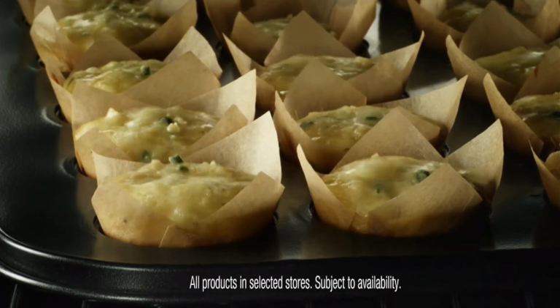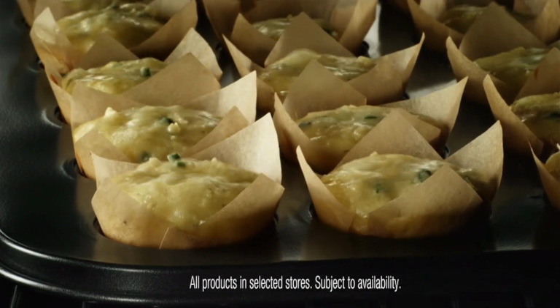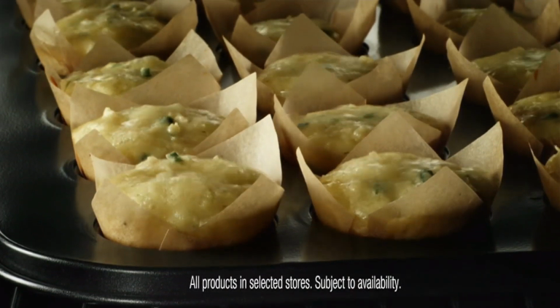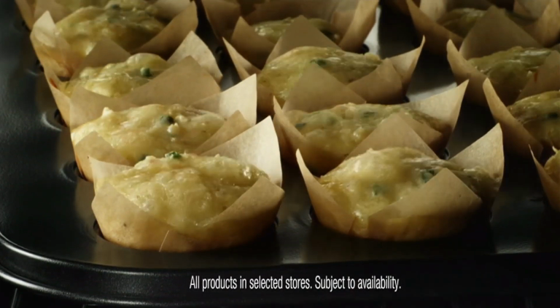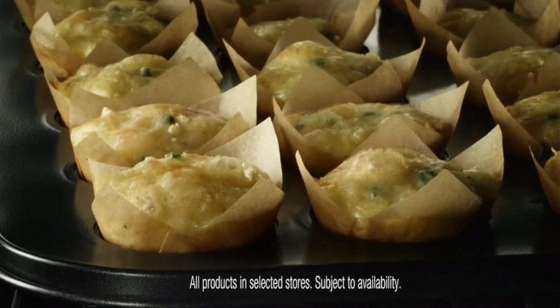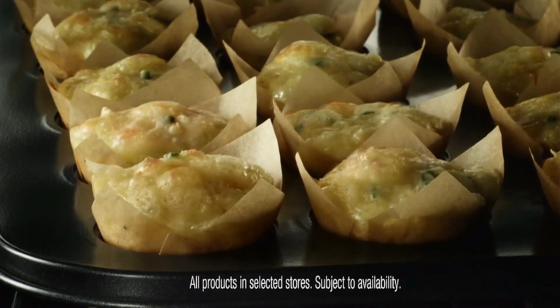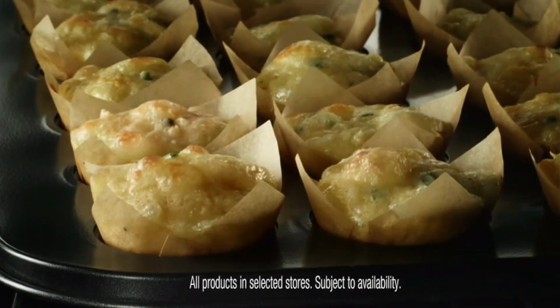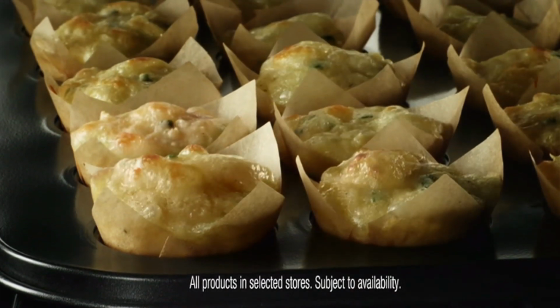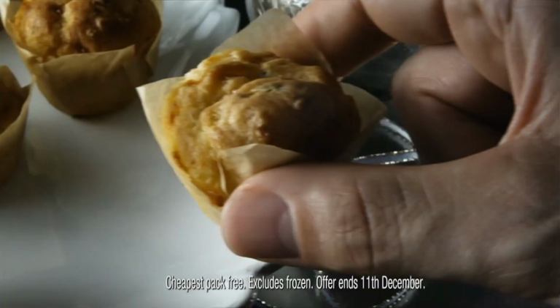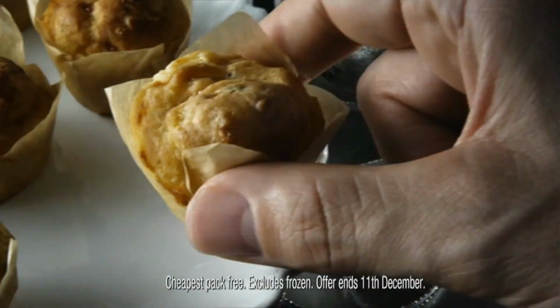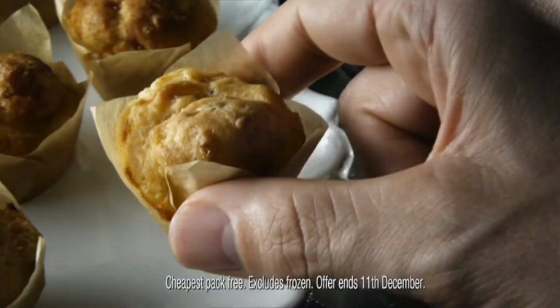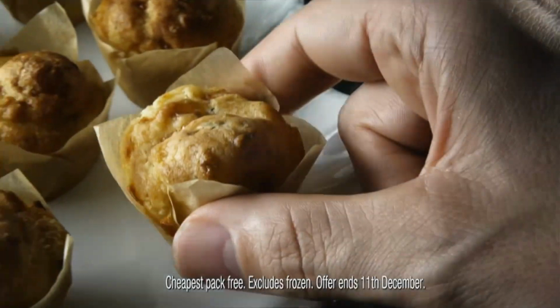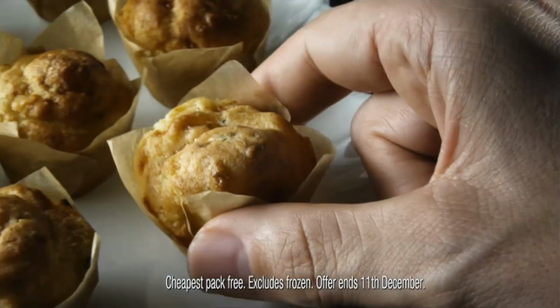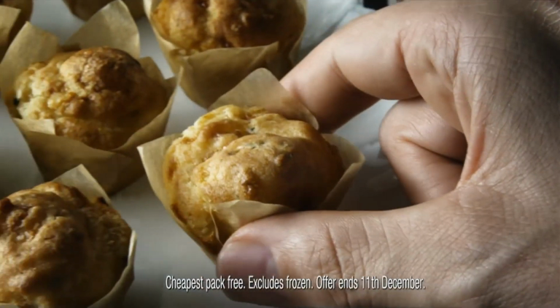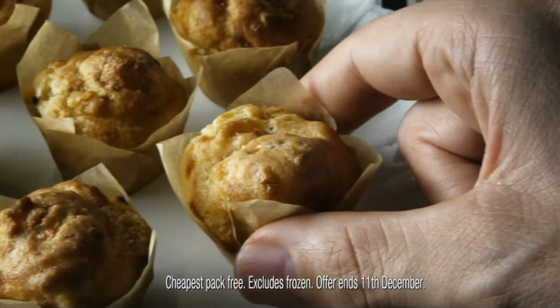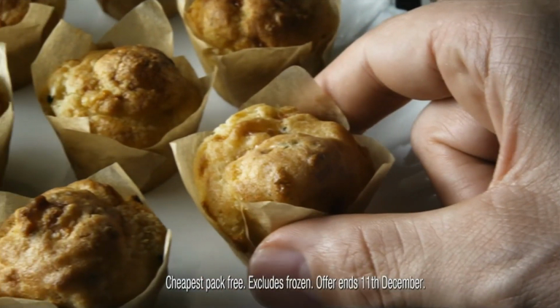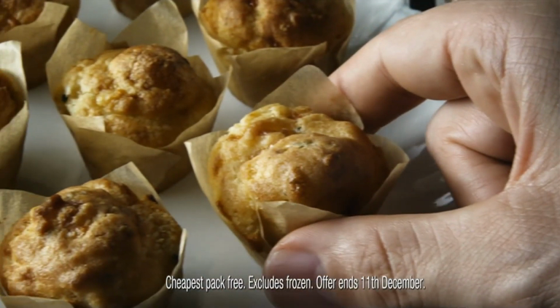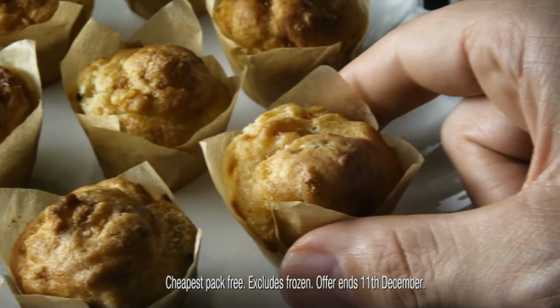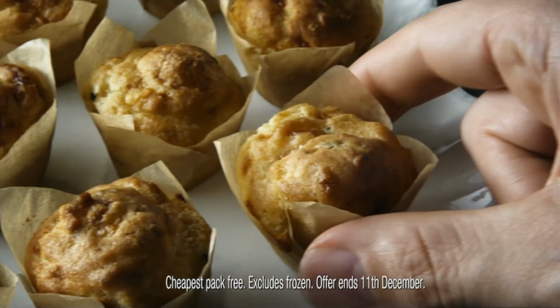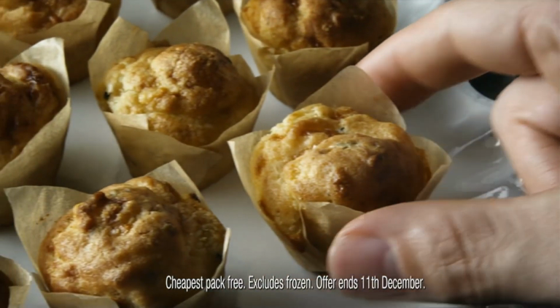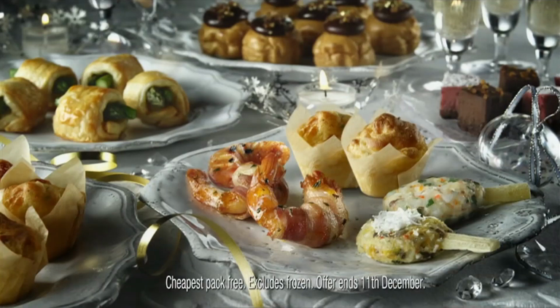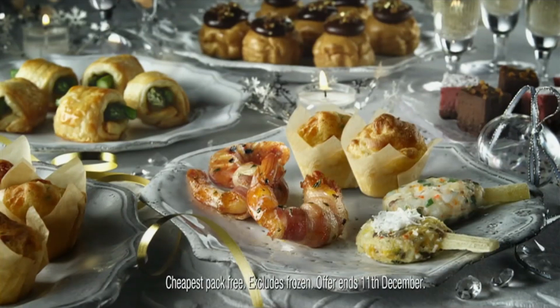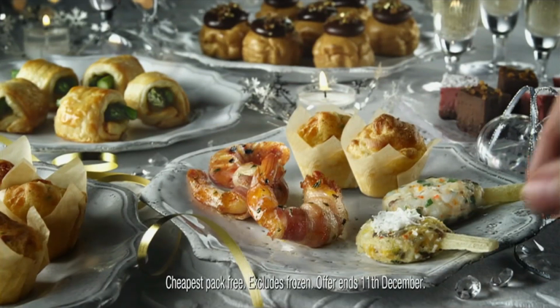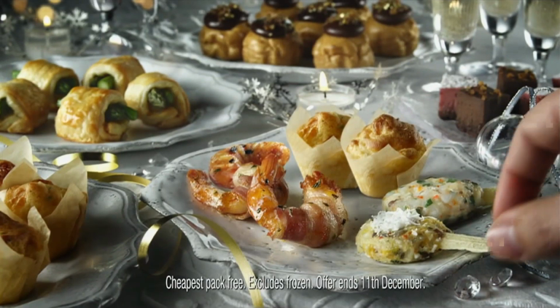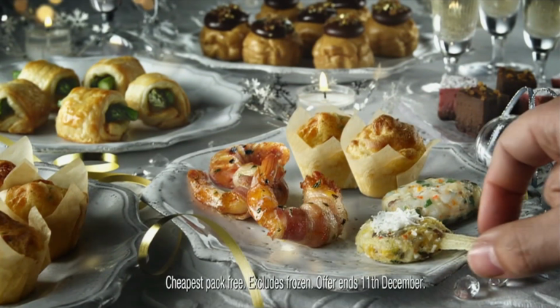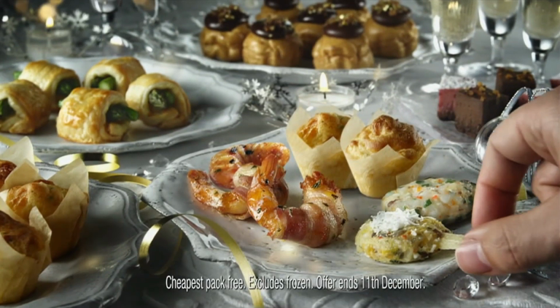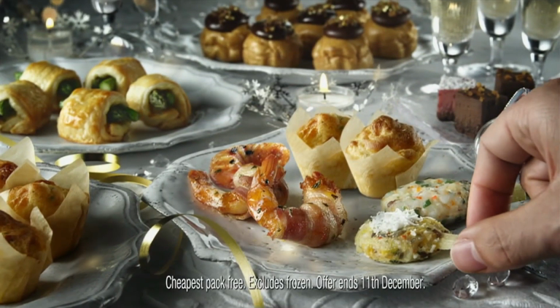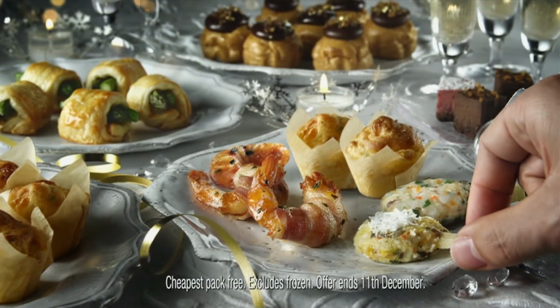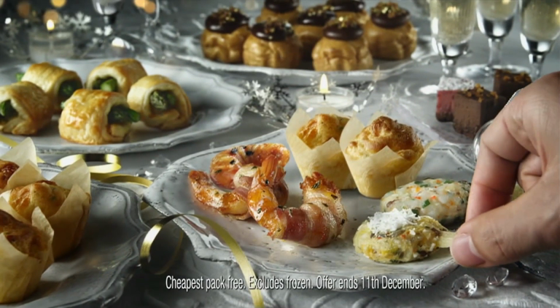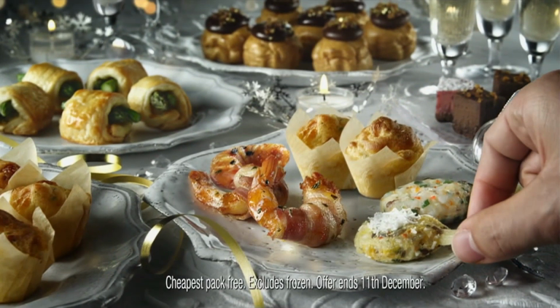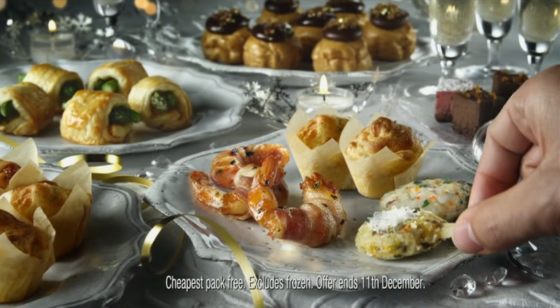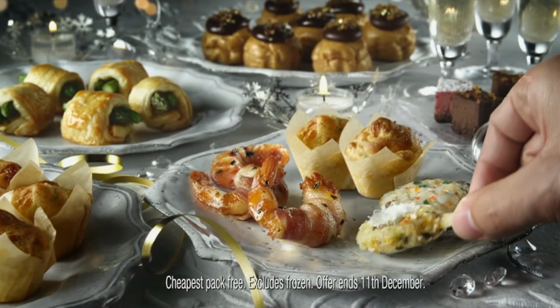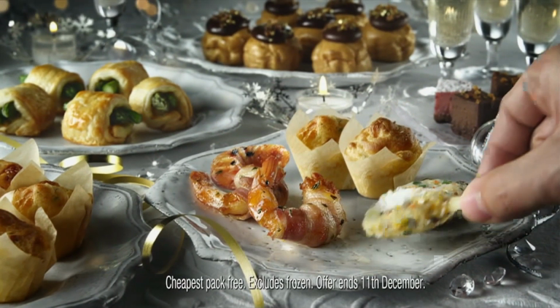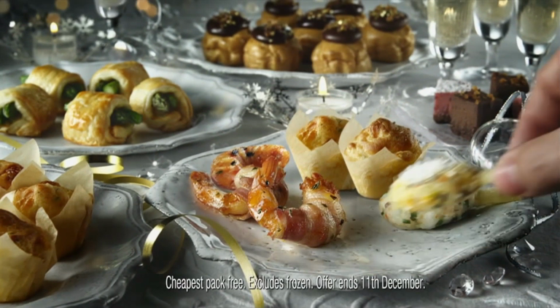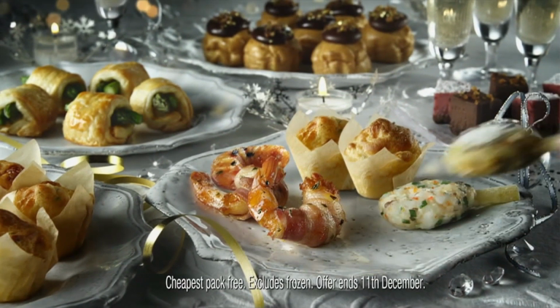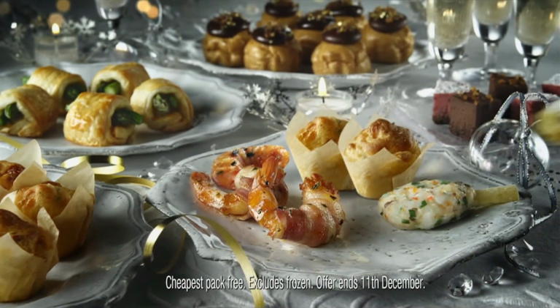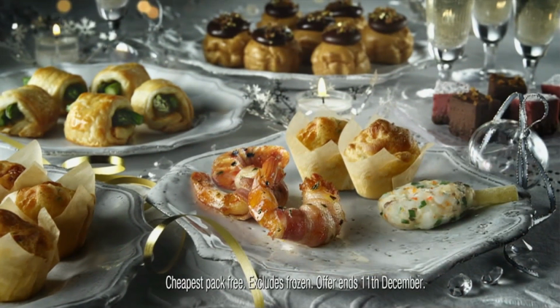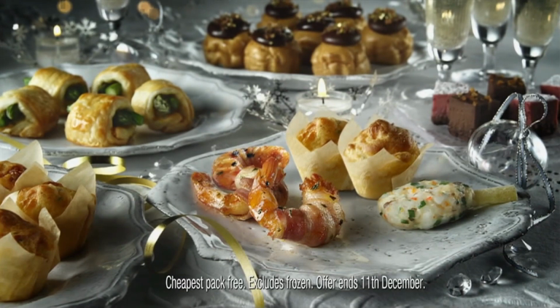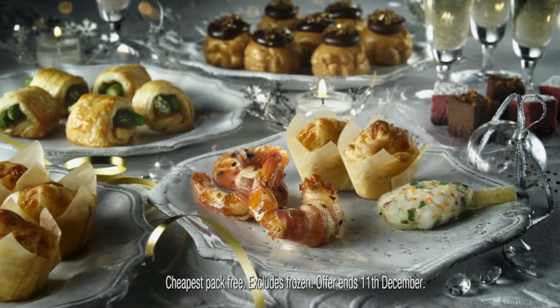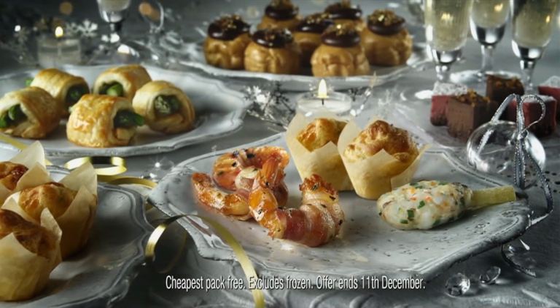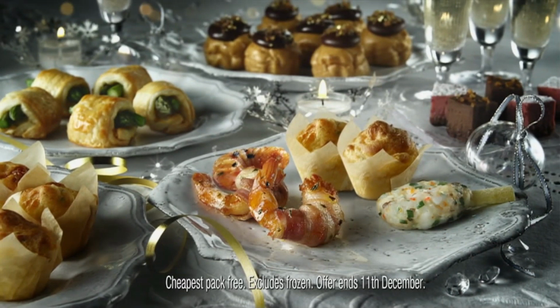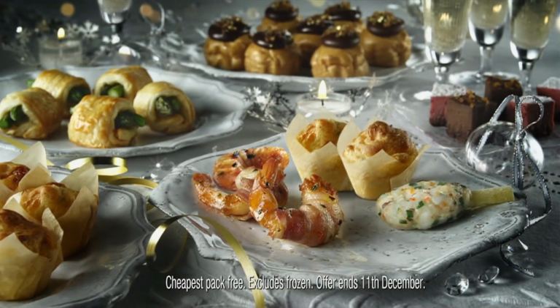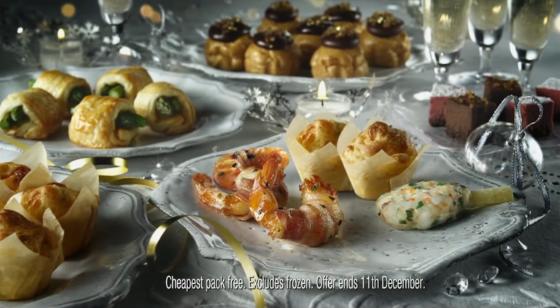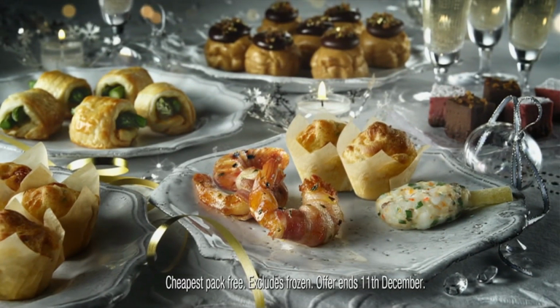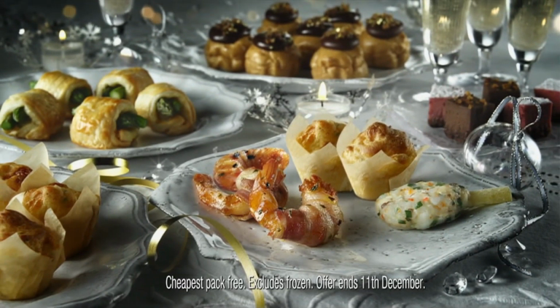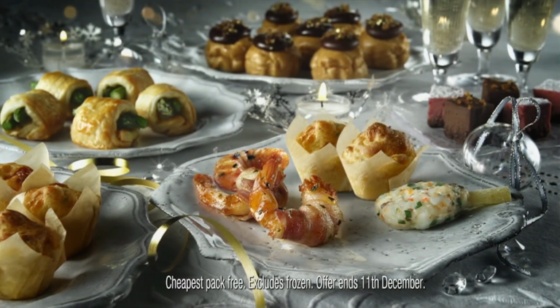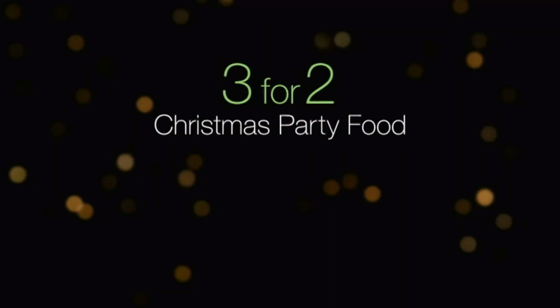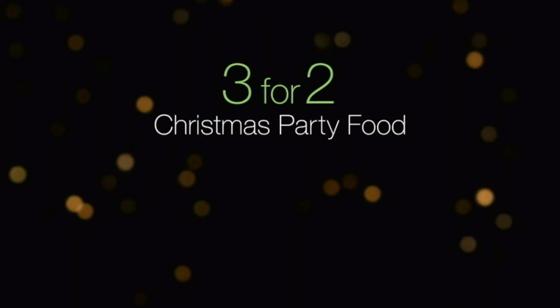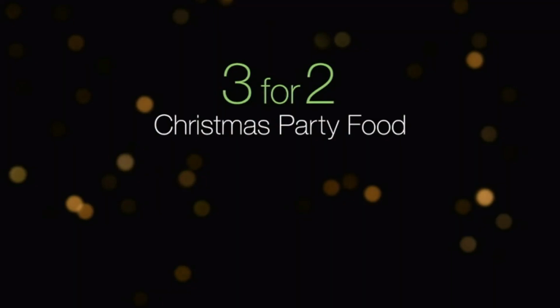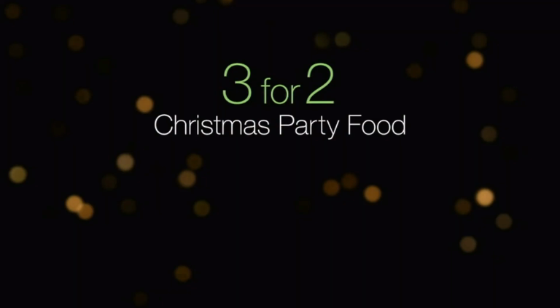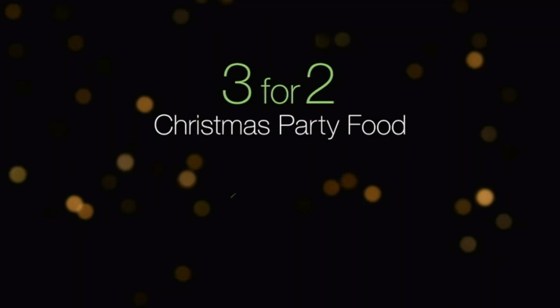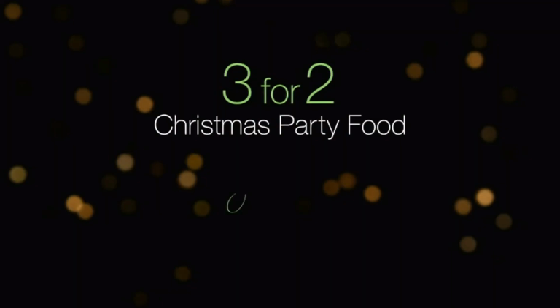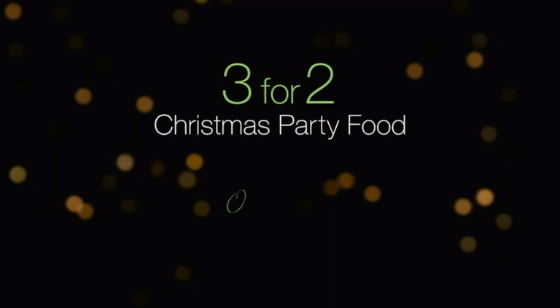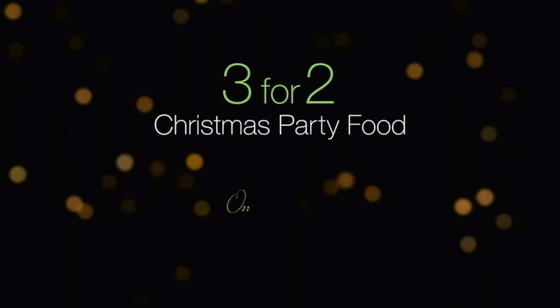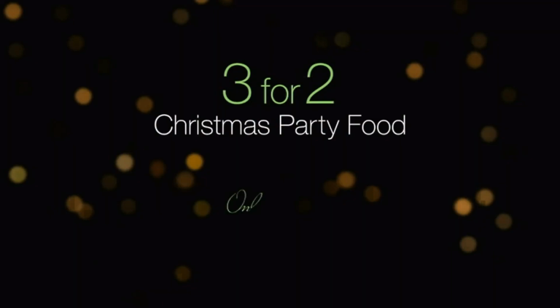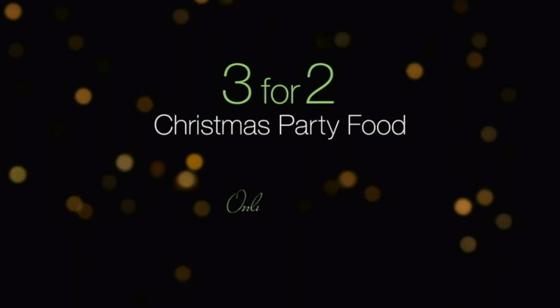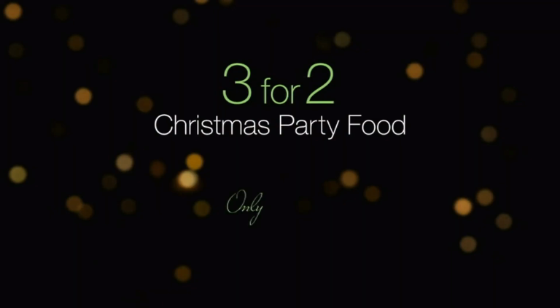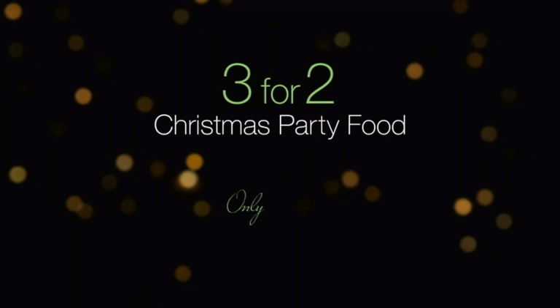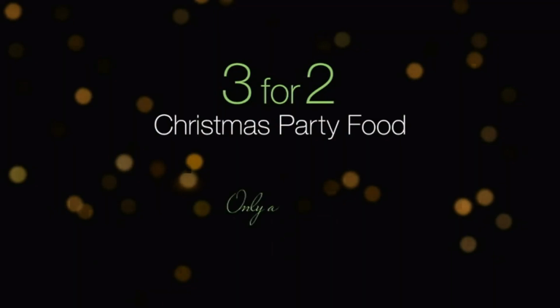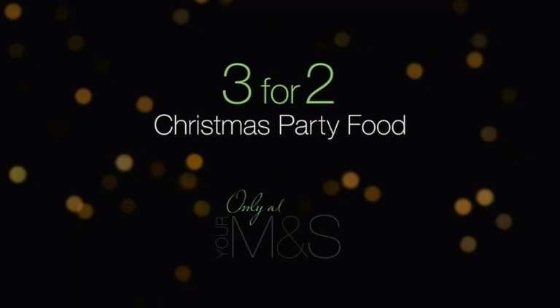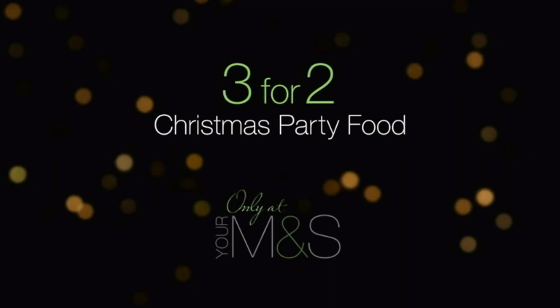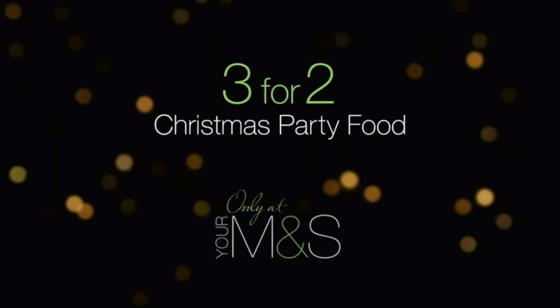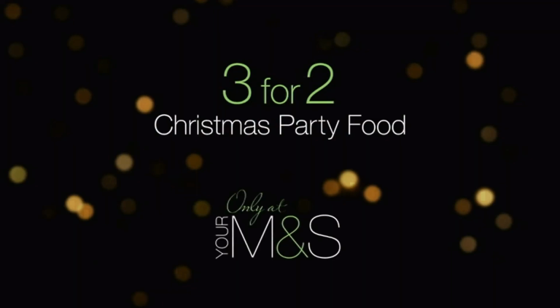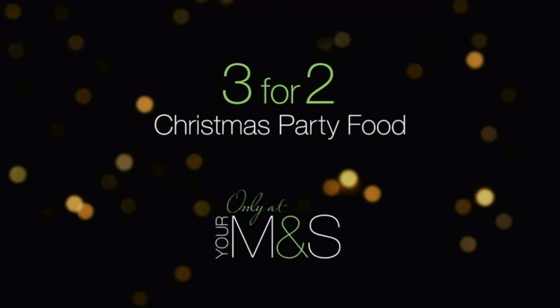But don't spend all your party in the kitchen. Hop to your M&S instead, where you can buy three for the price of two. Only at your M&S.